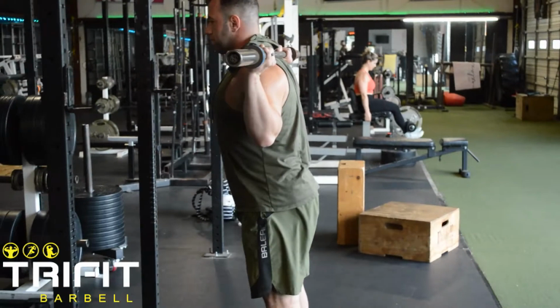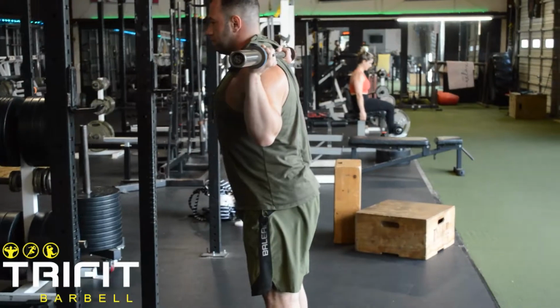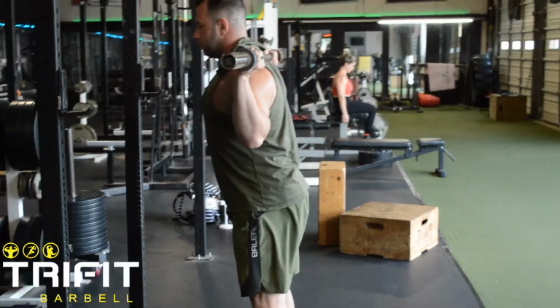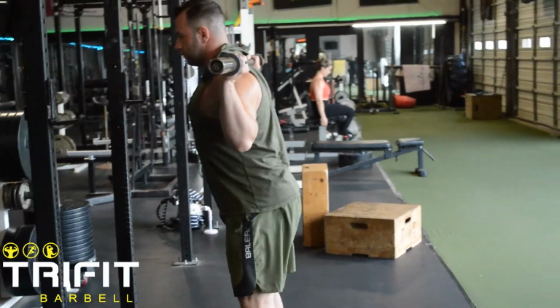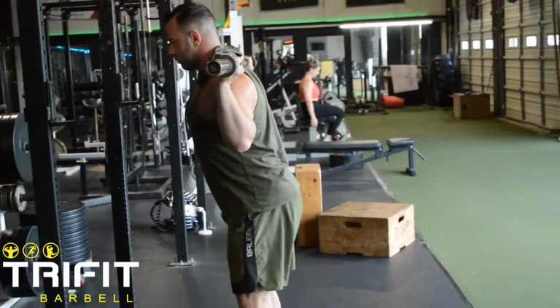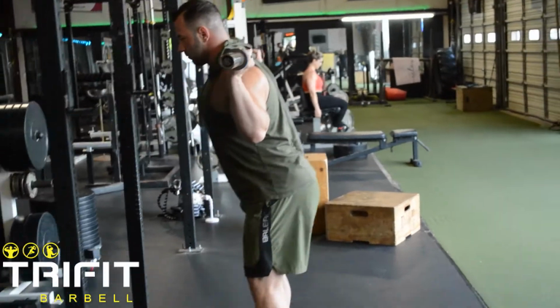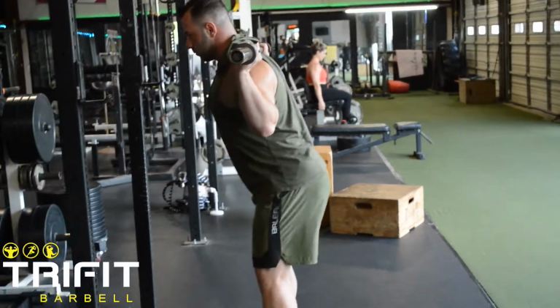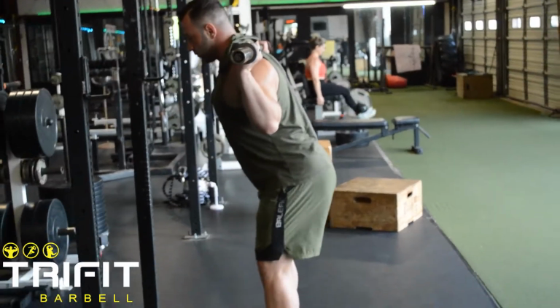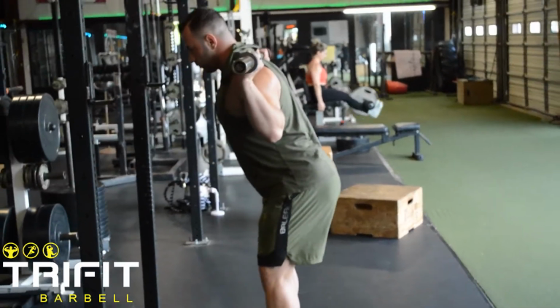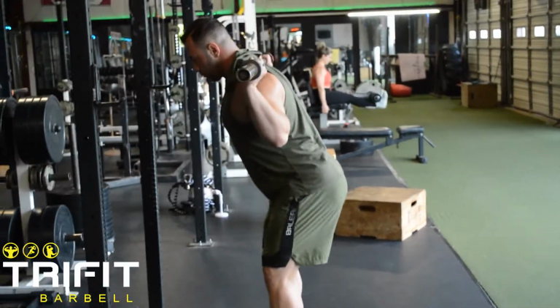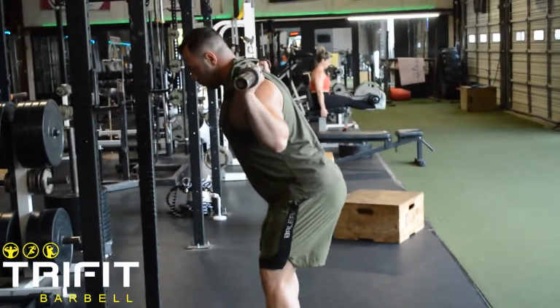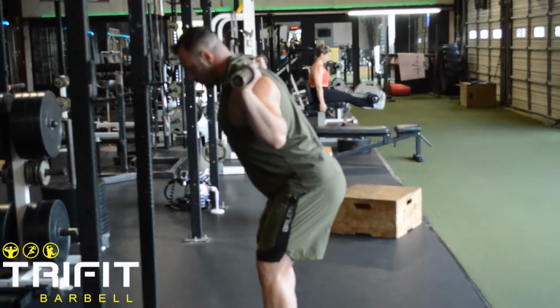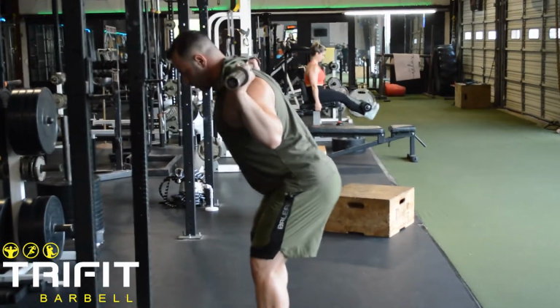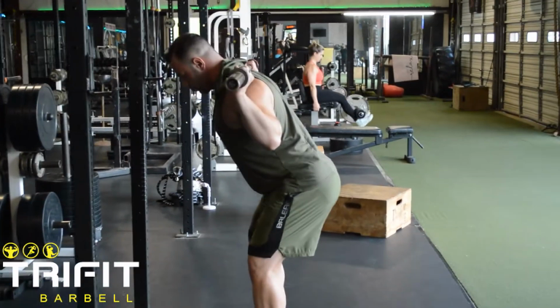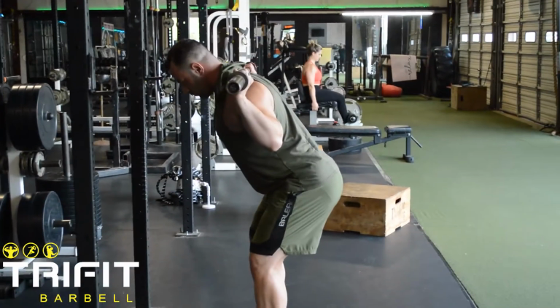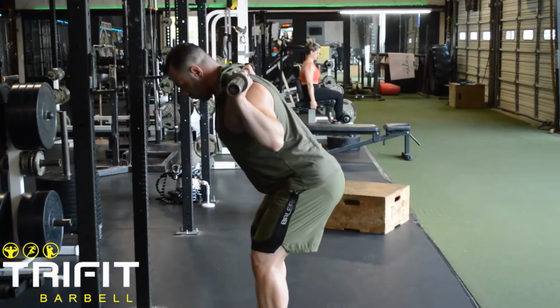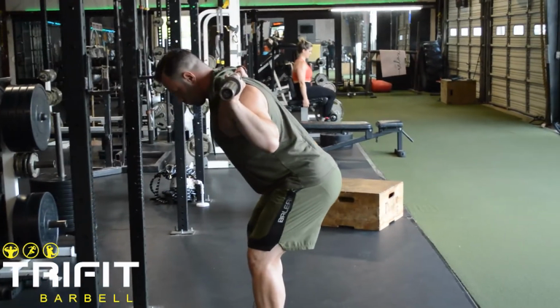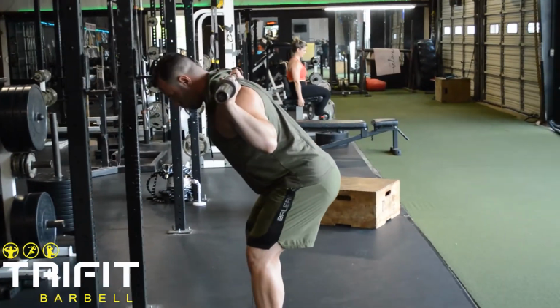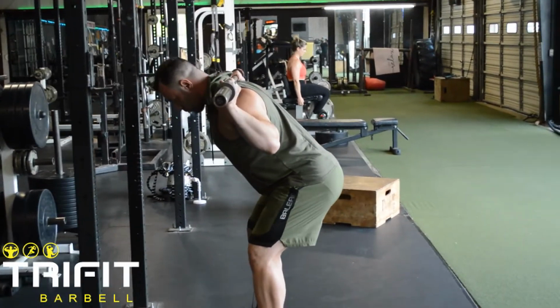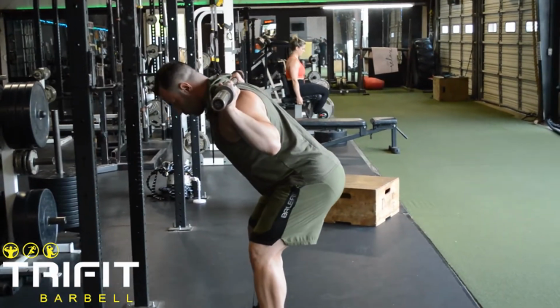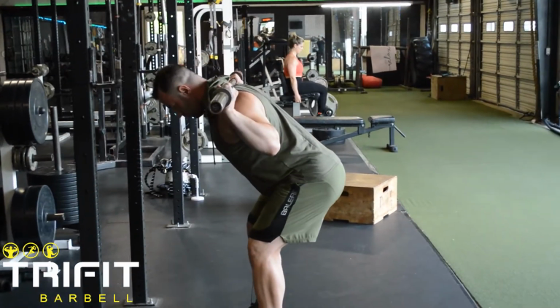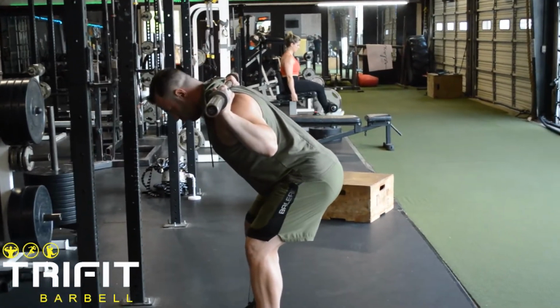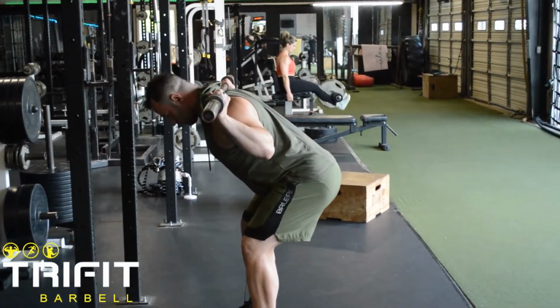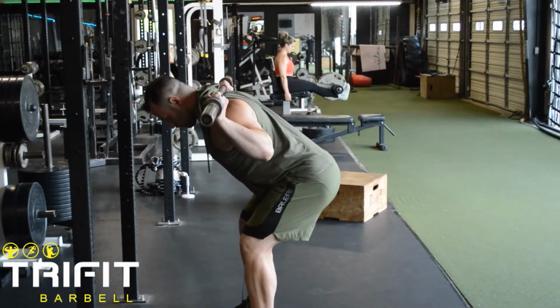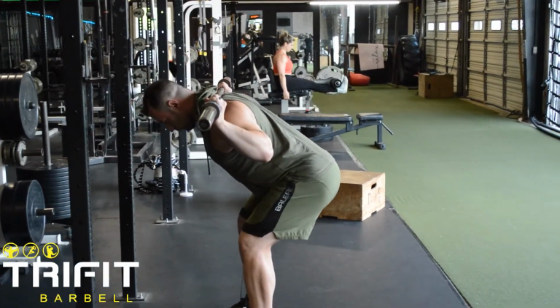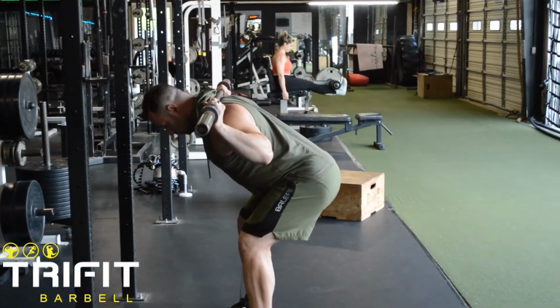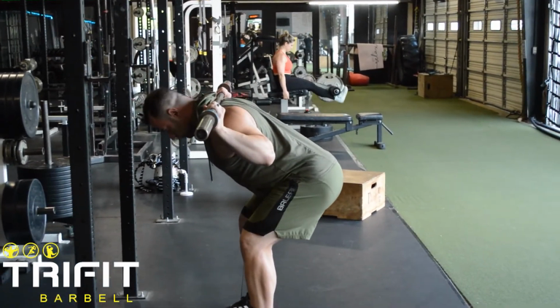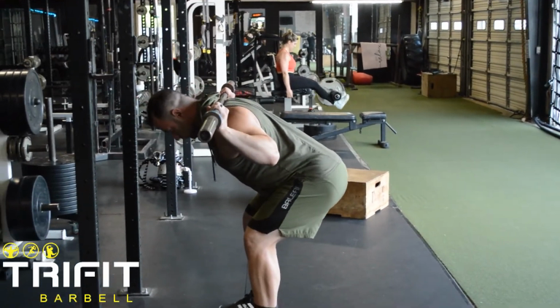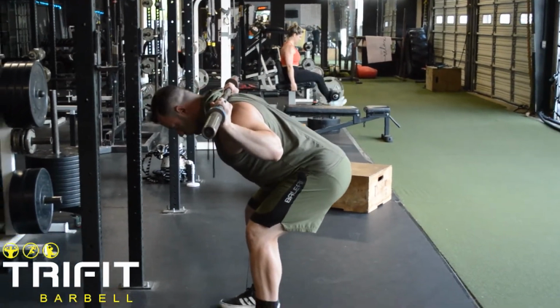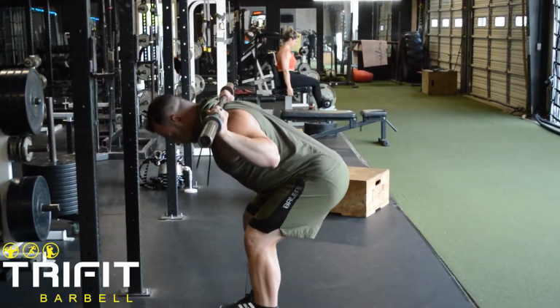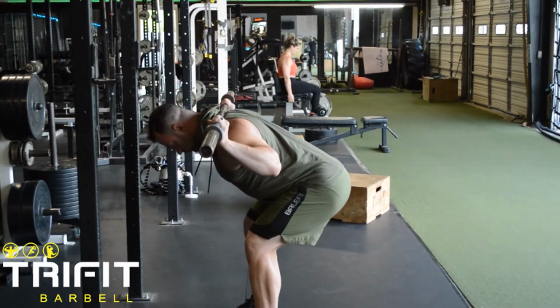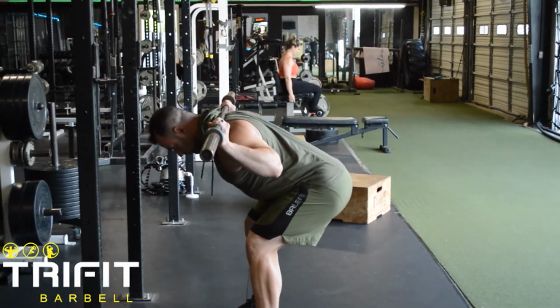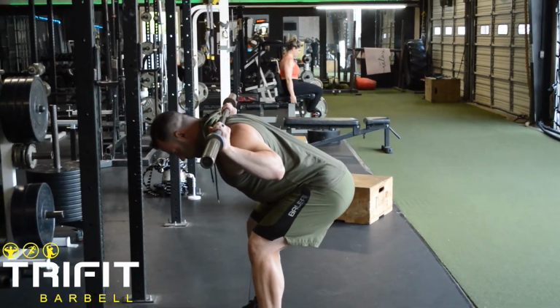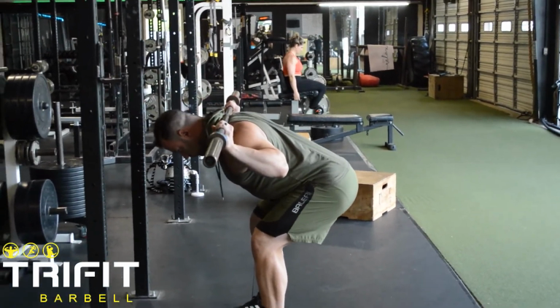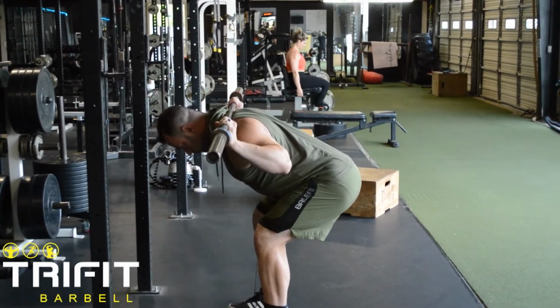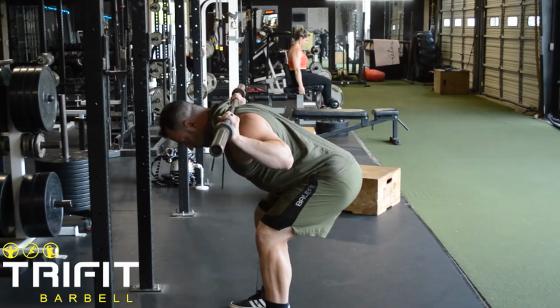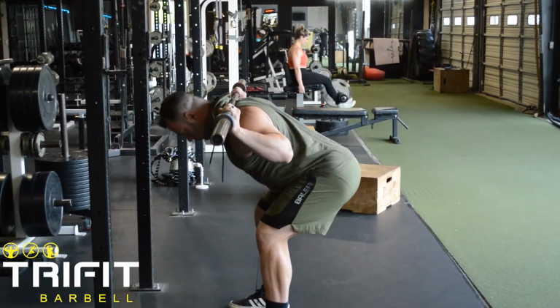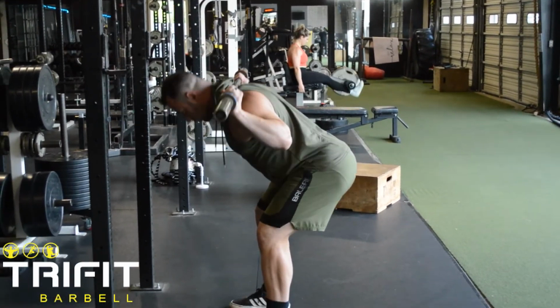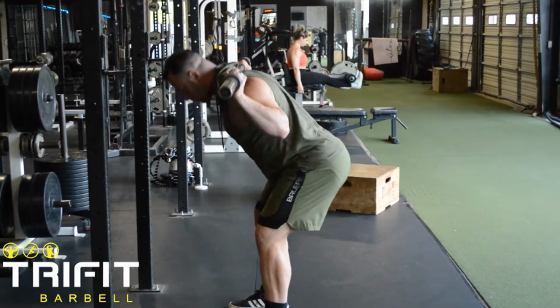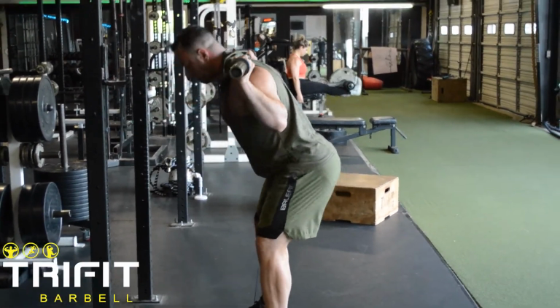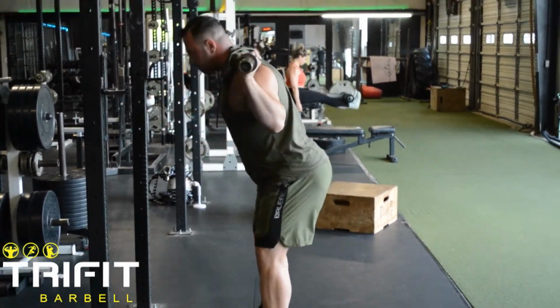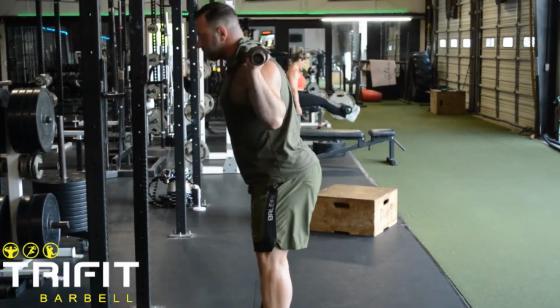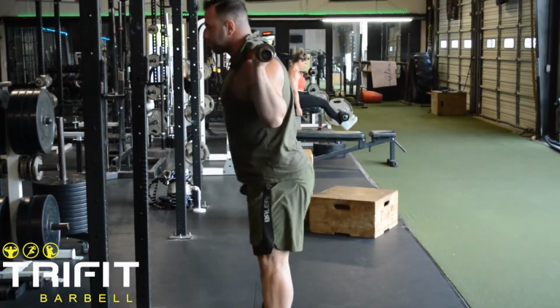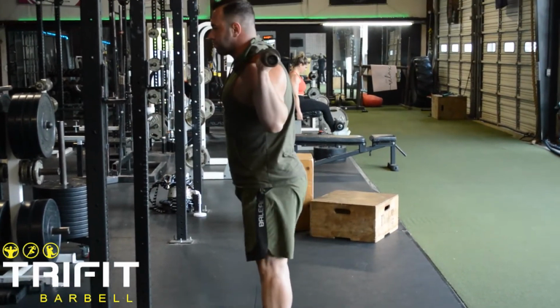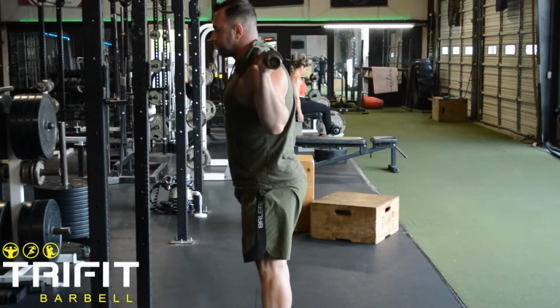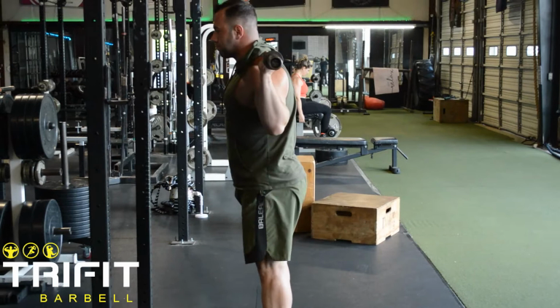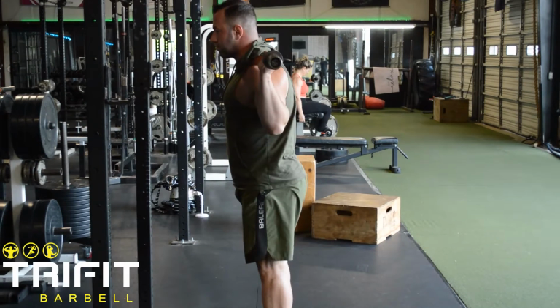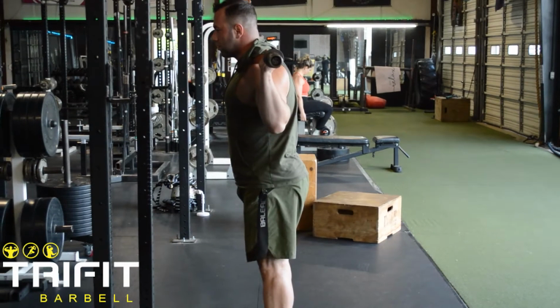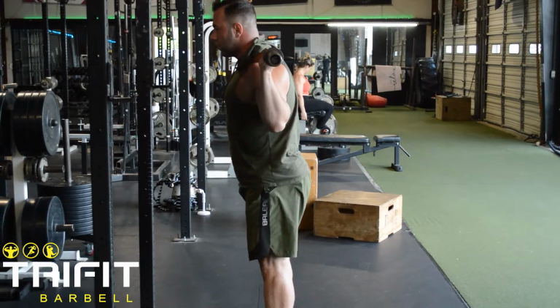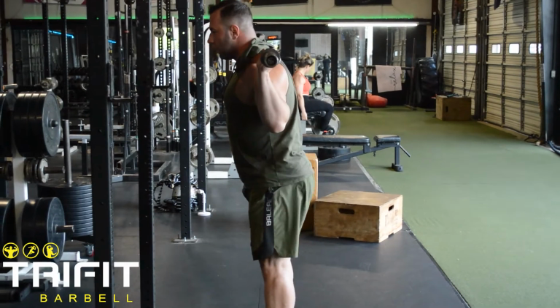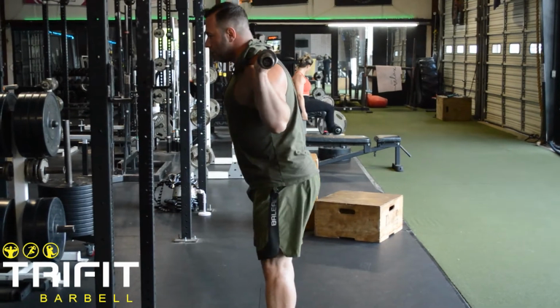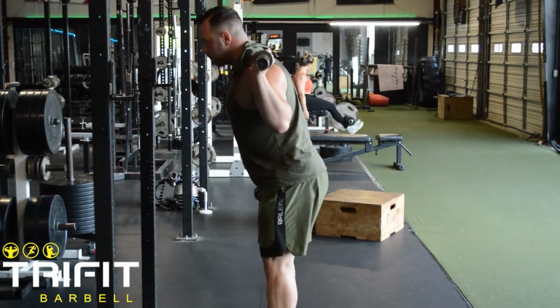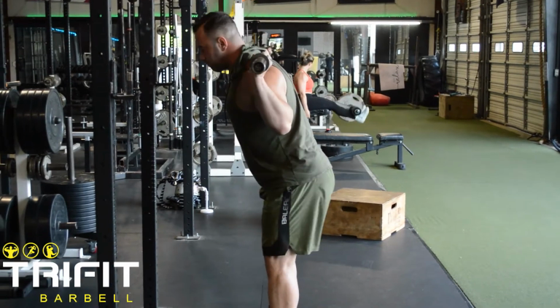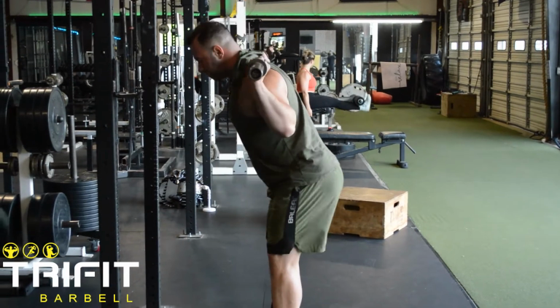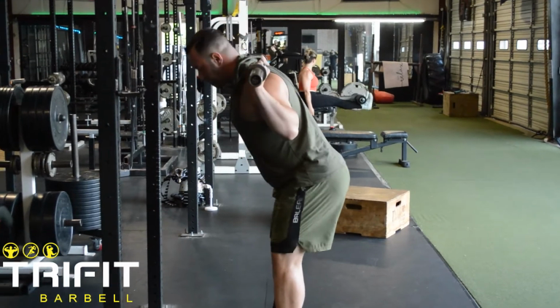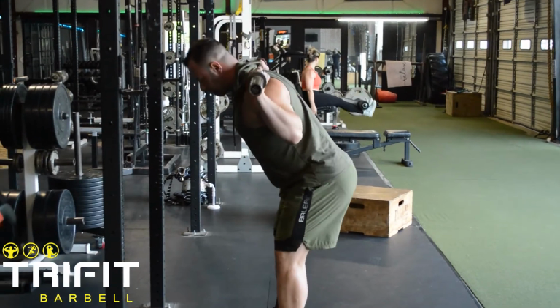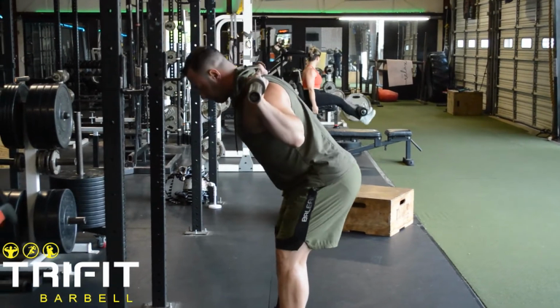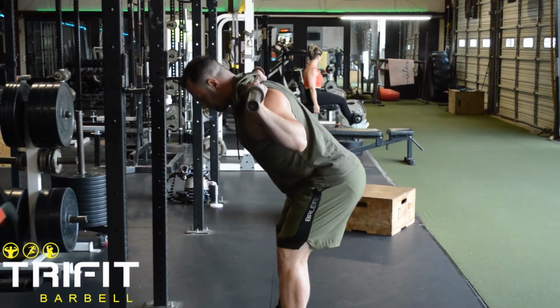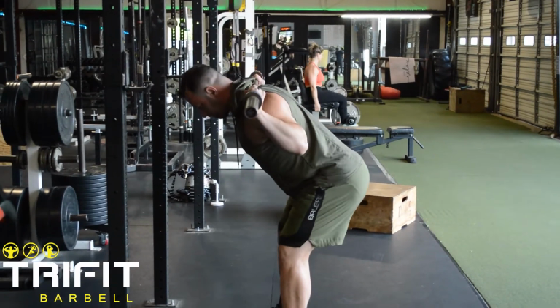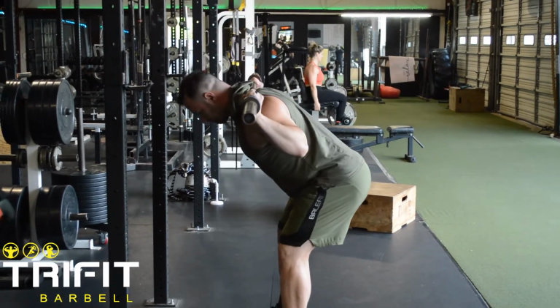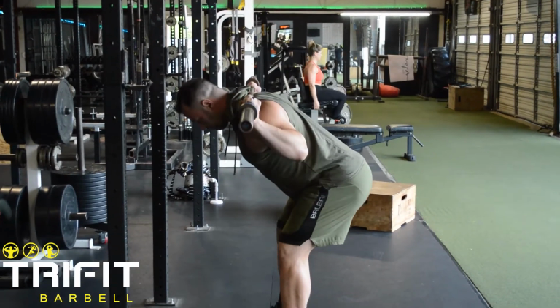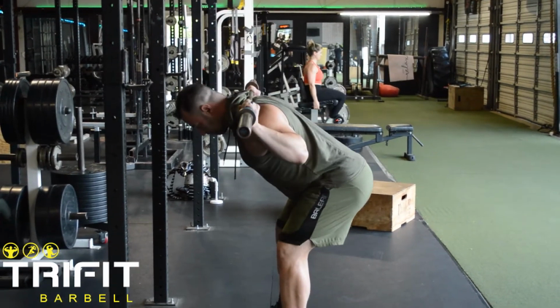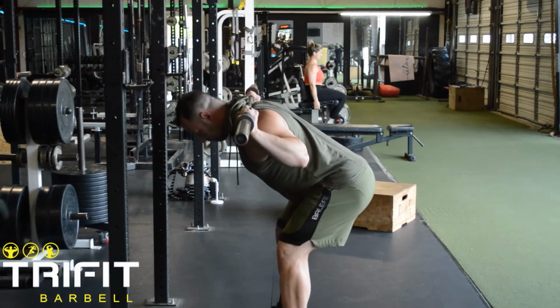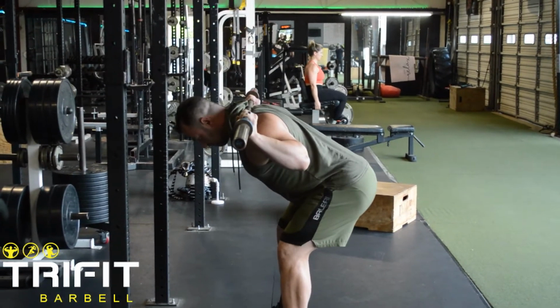Hinge forward at the hips while bracing your core. Once you feel a stretch in the back of the upper leg, return to your starting position.